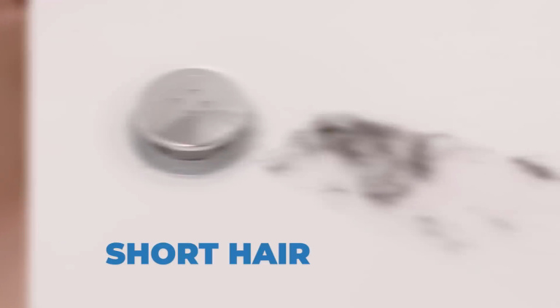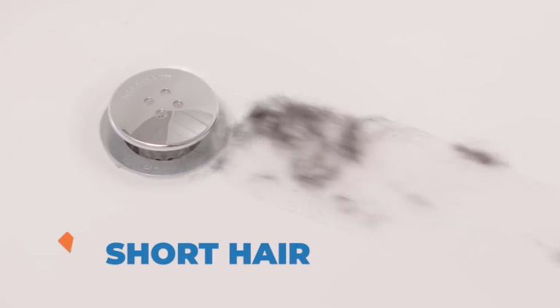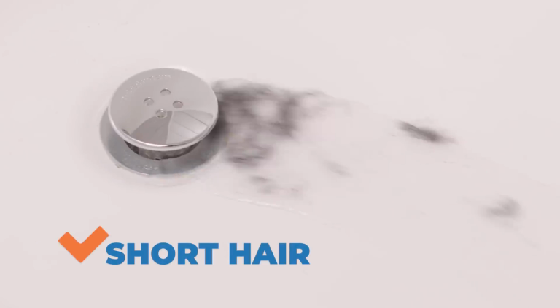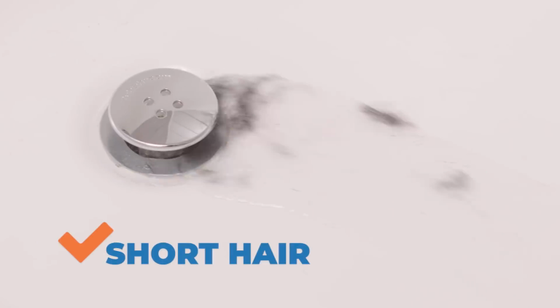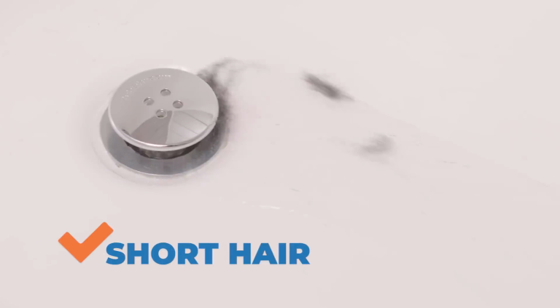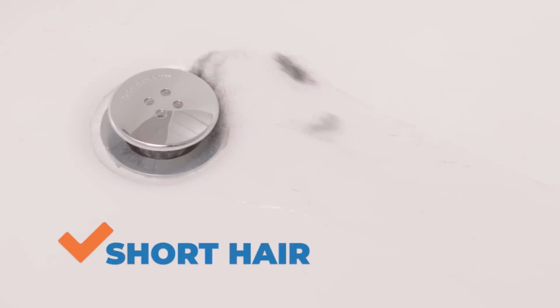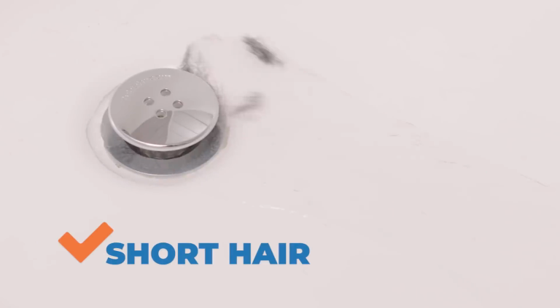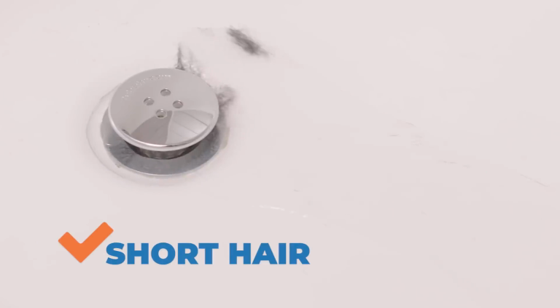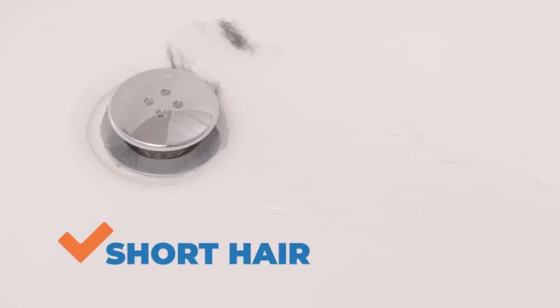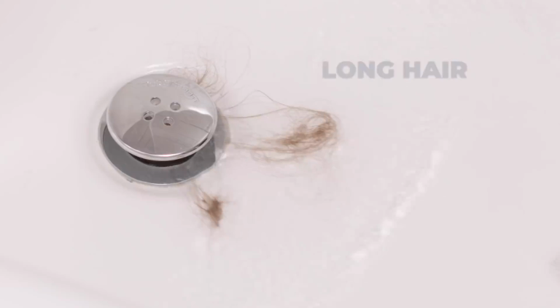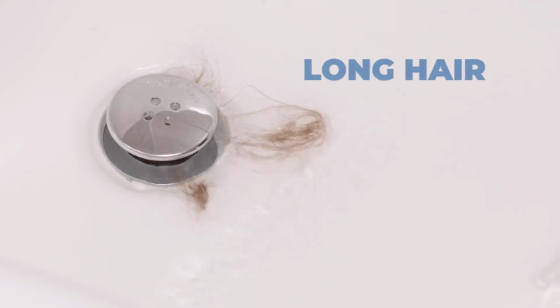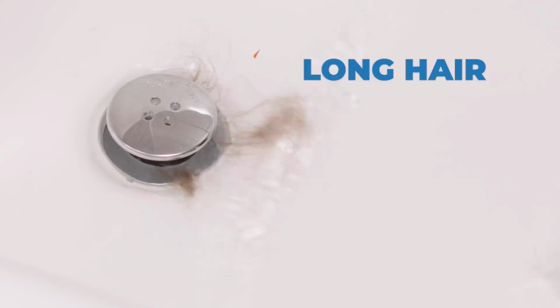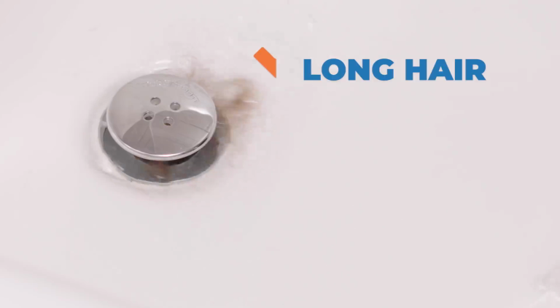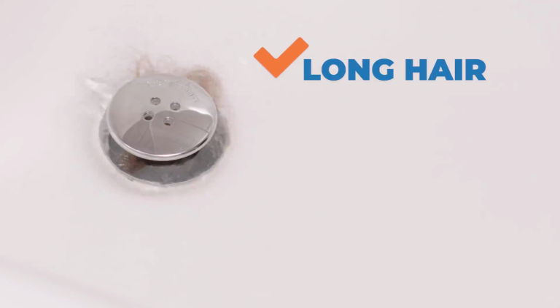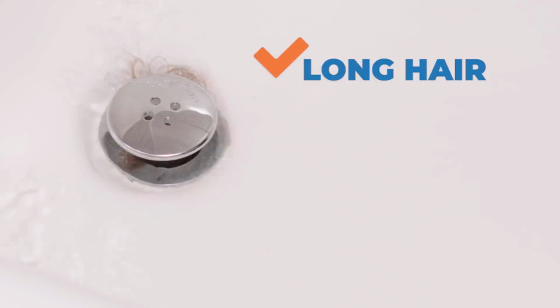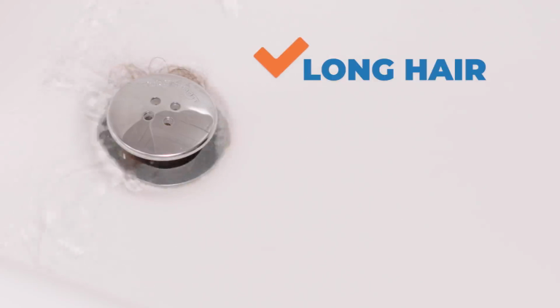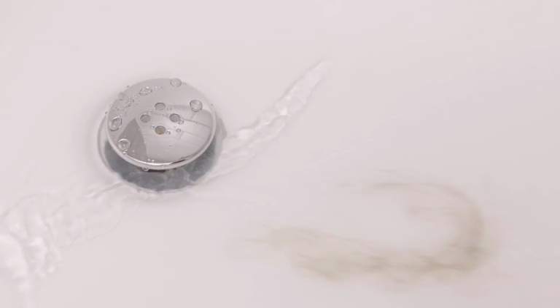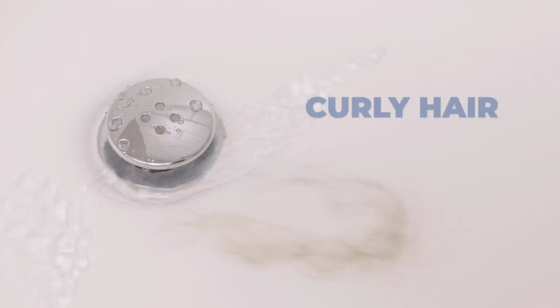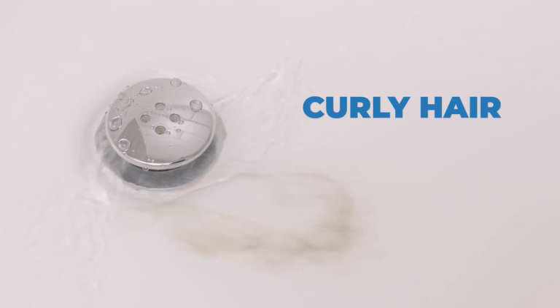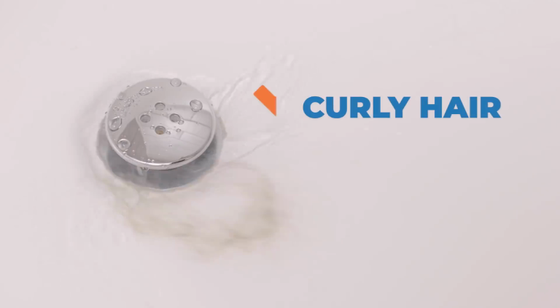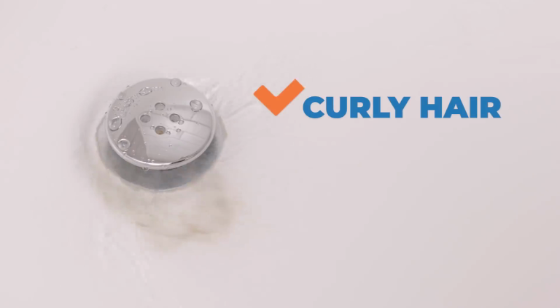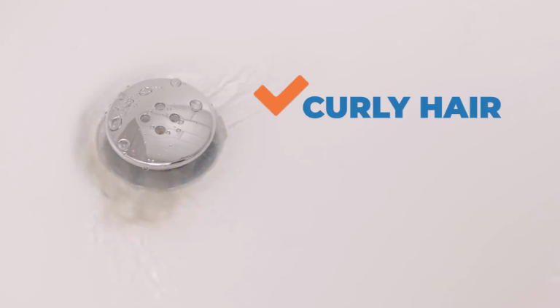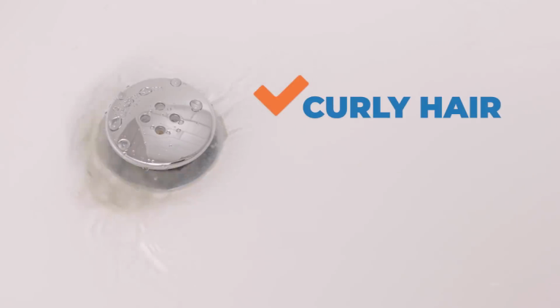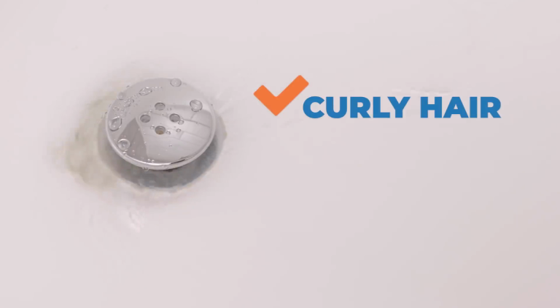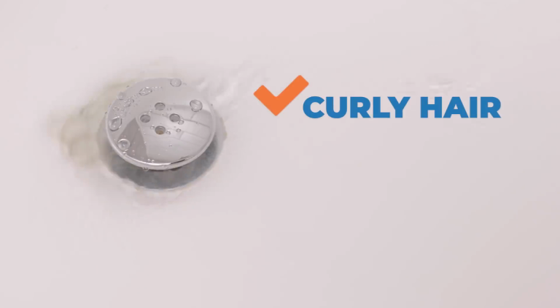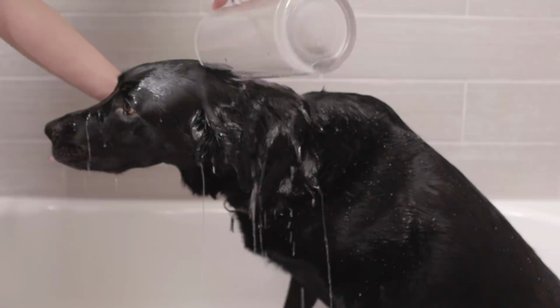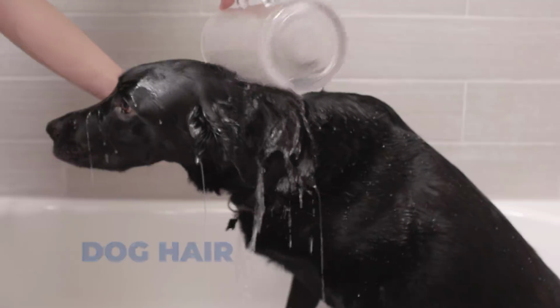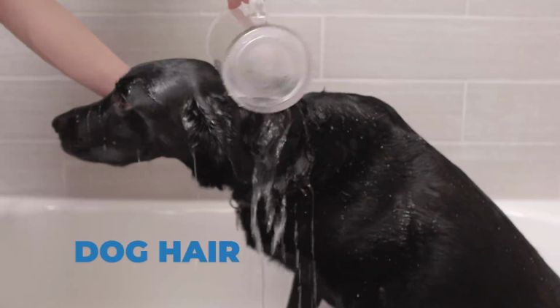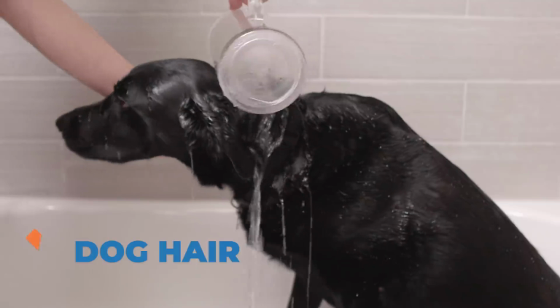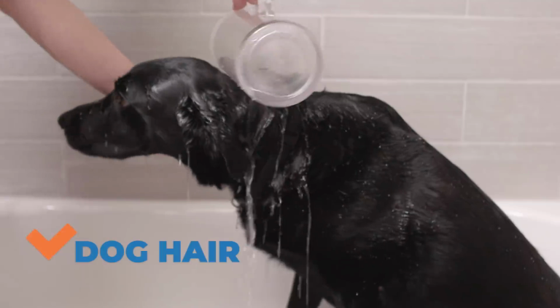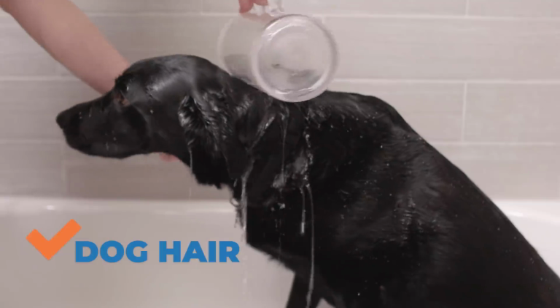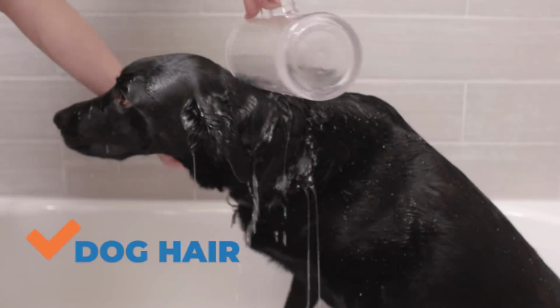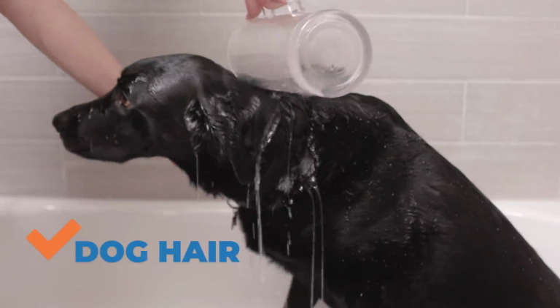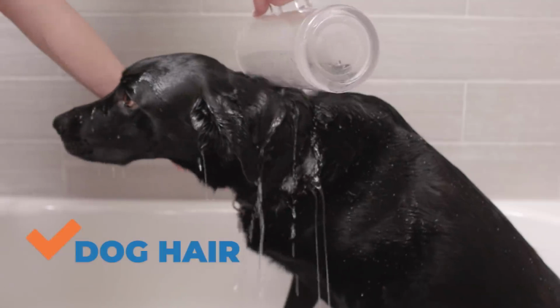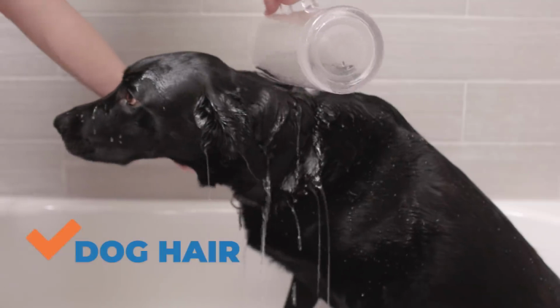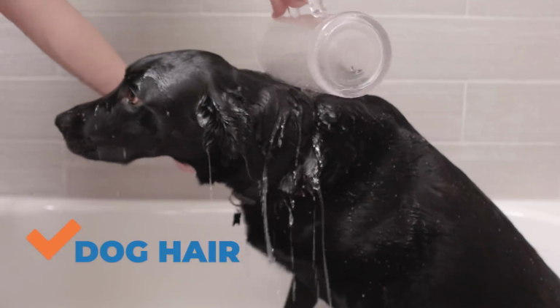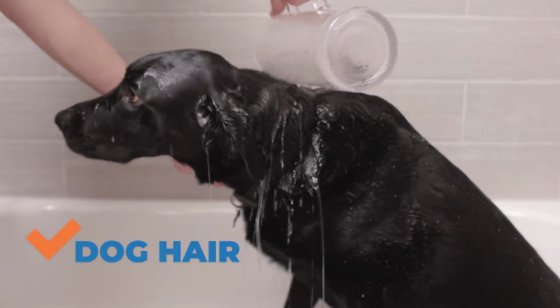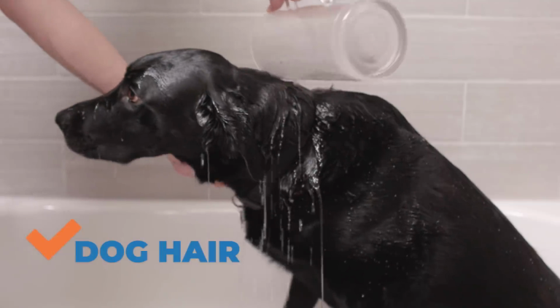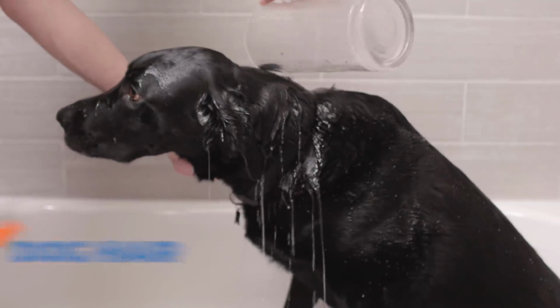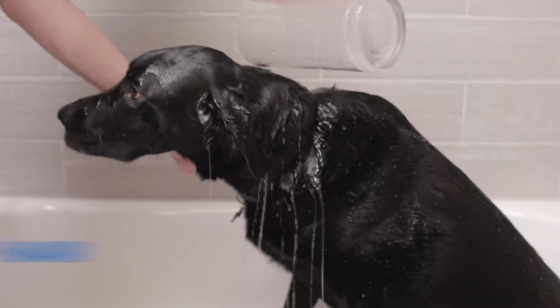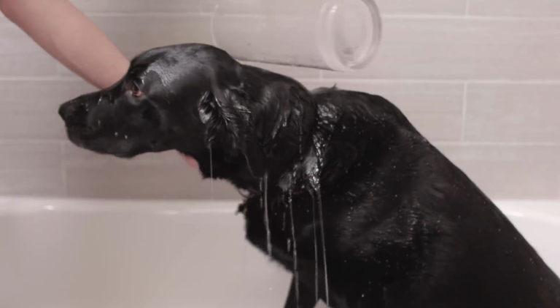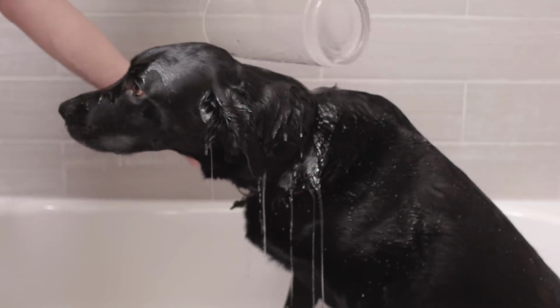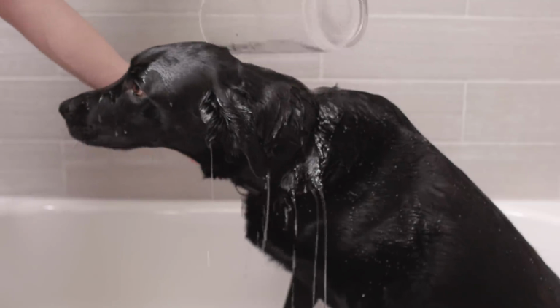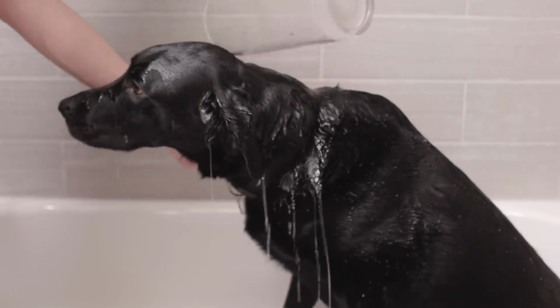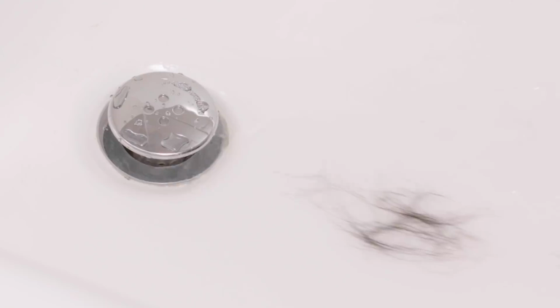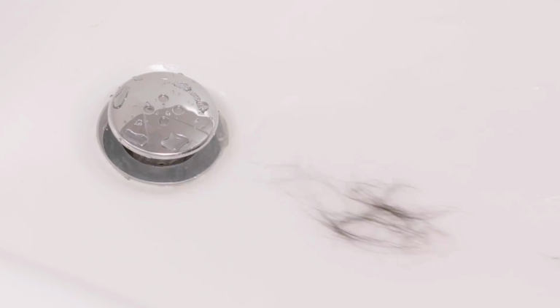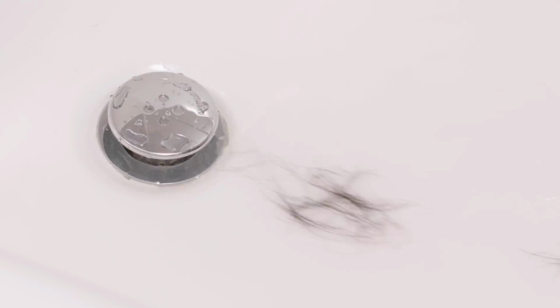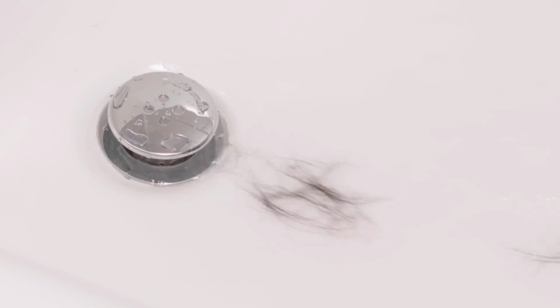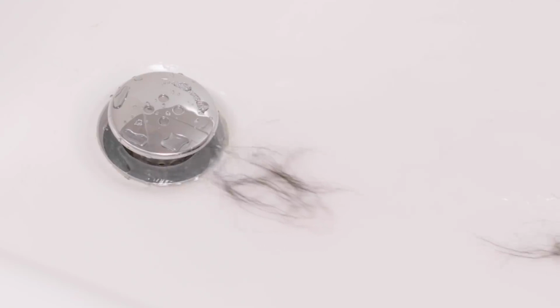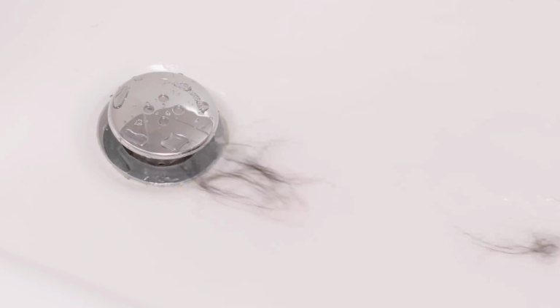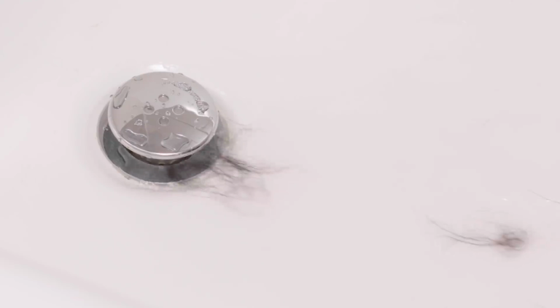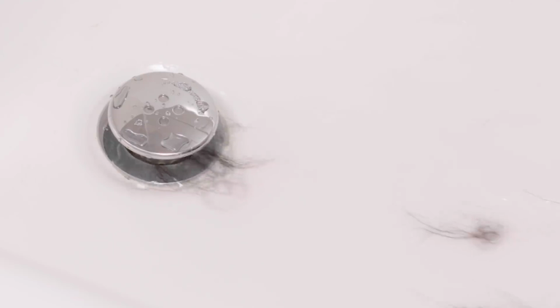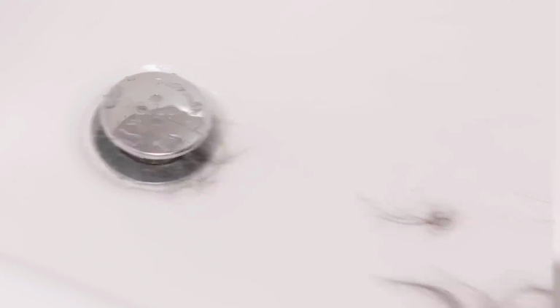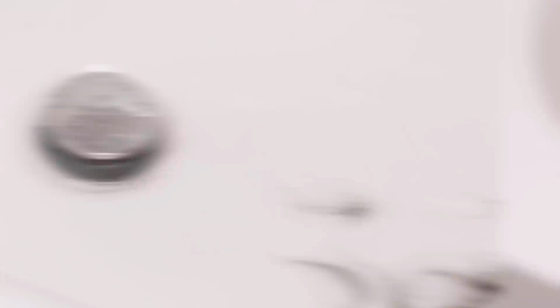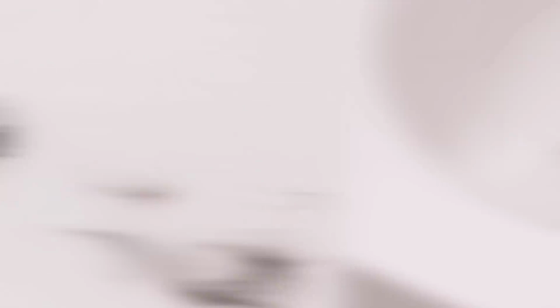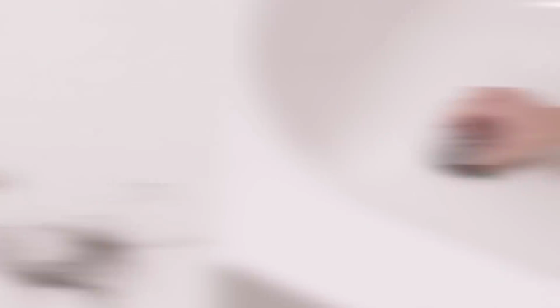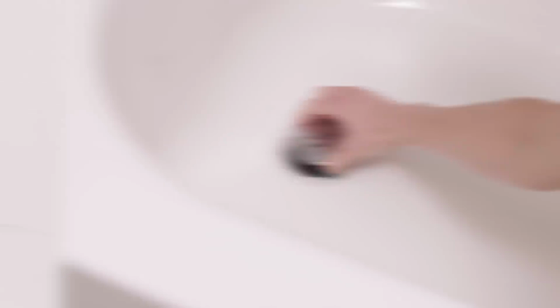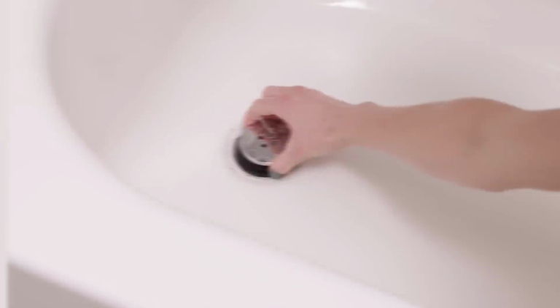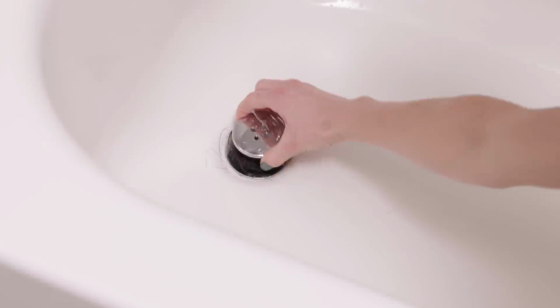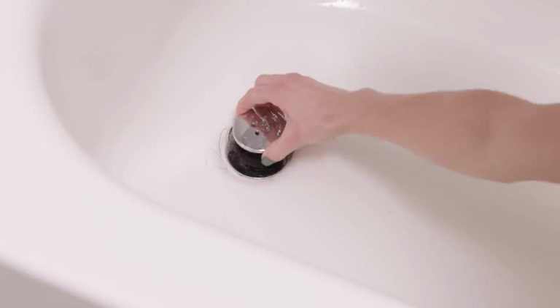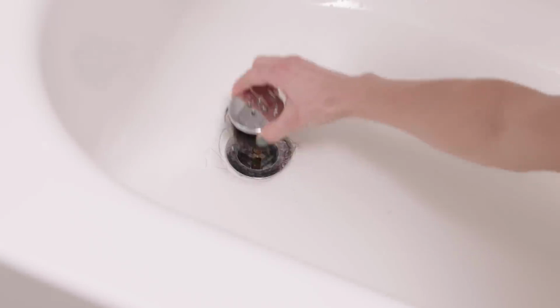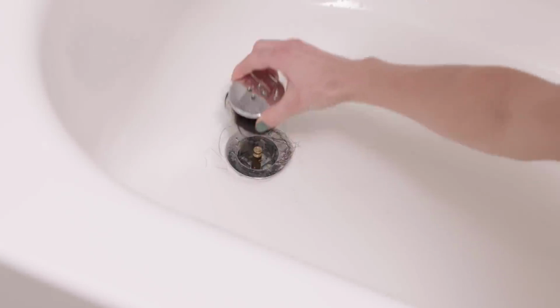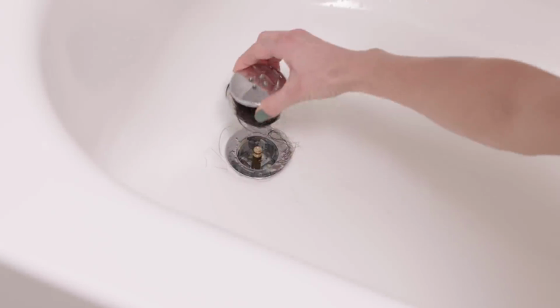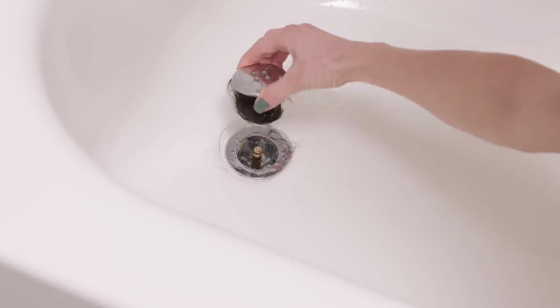Short hair, long hair, curly hair, dog hair — Tub Shroom gets it all, every single time.